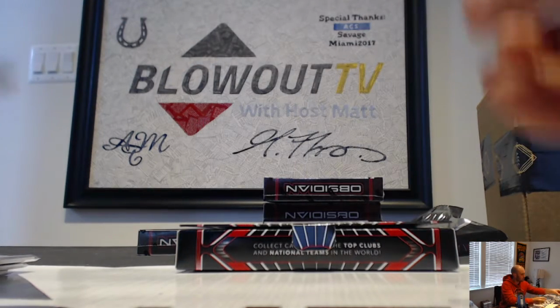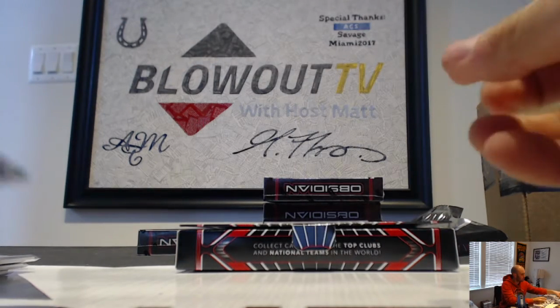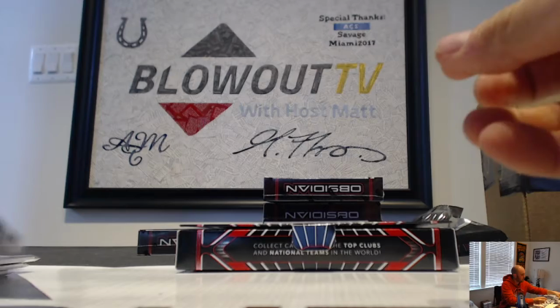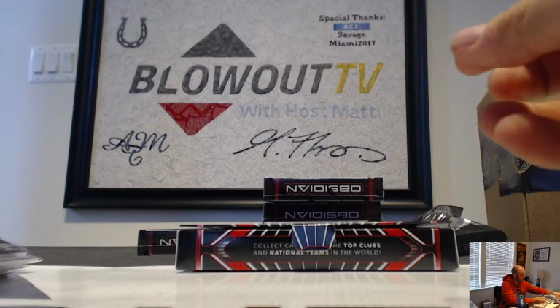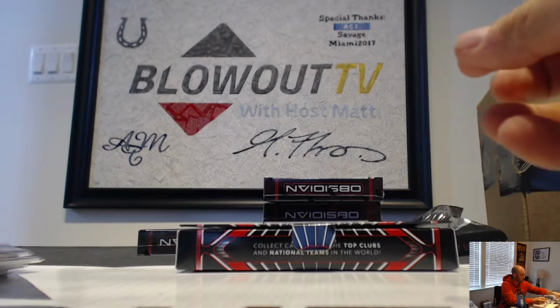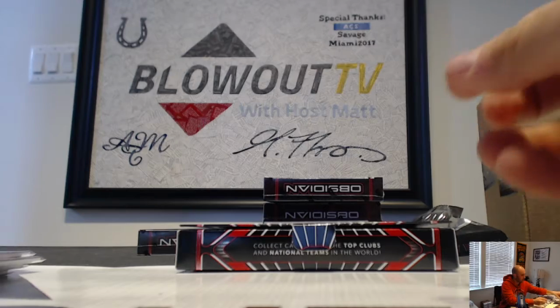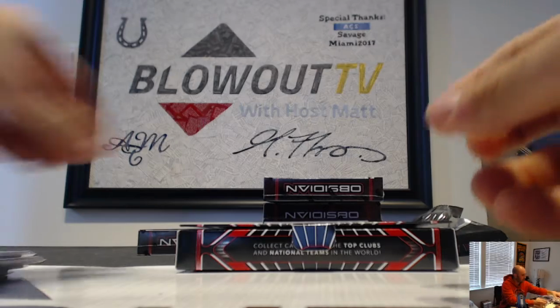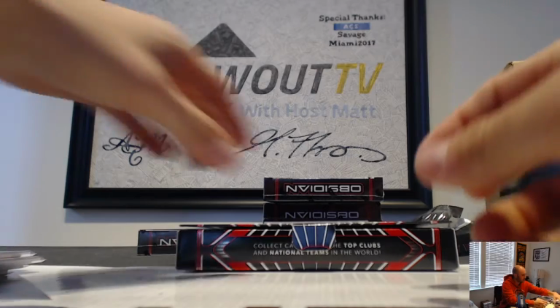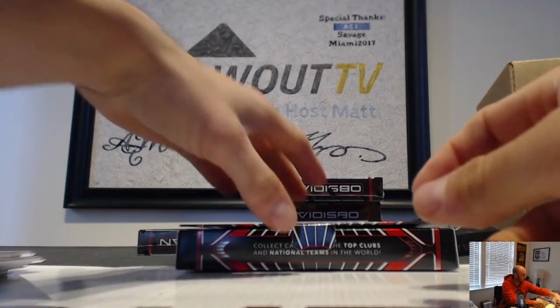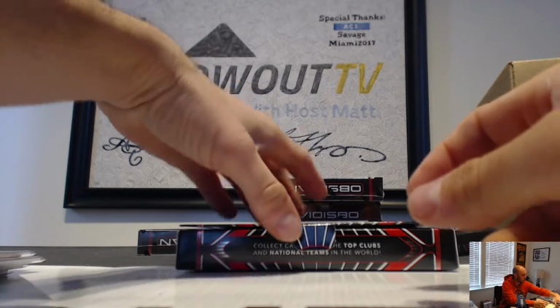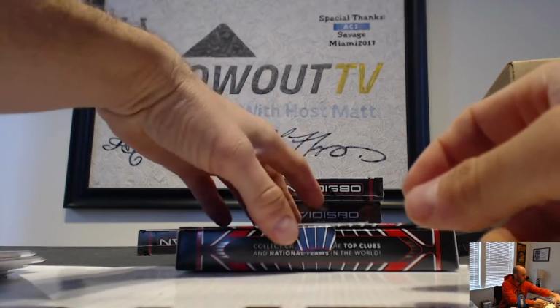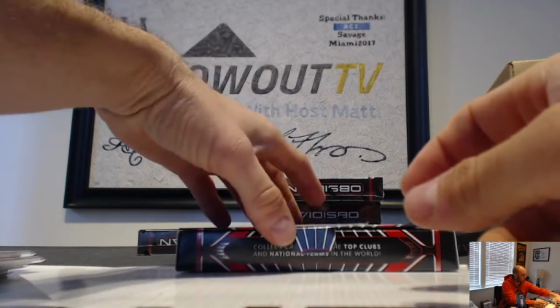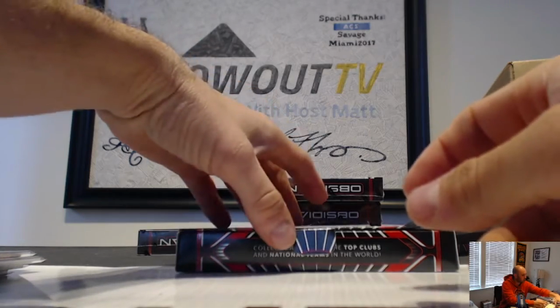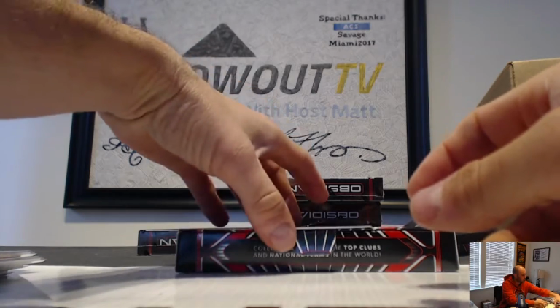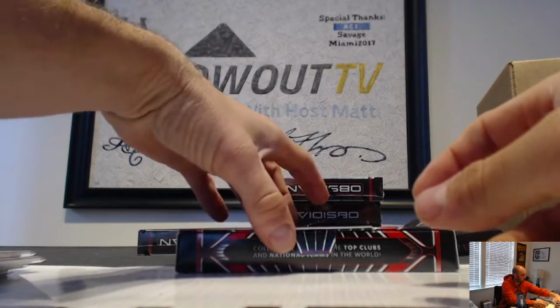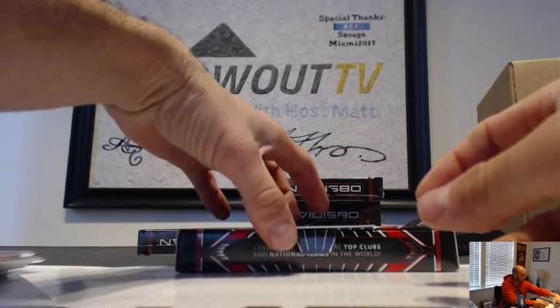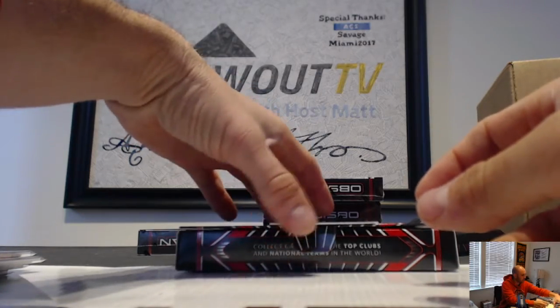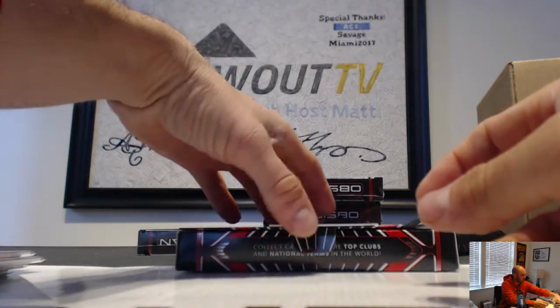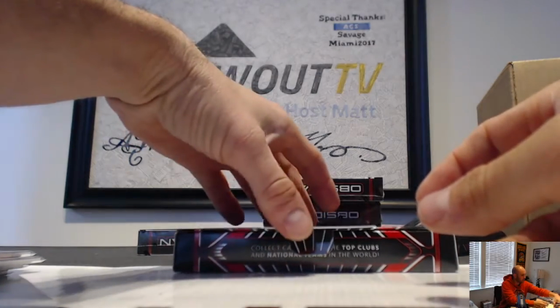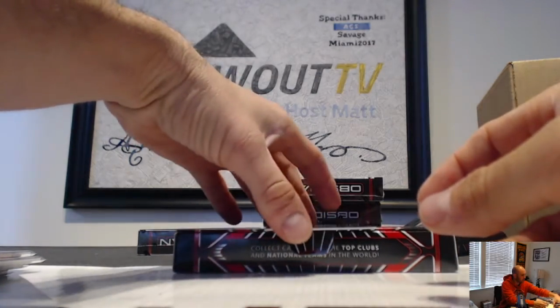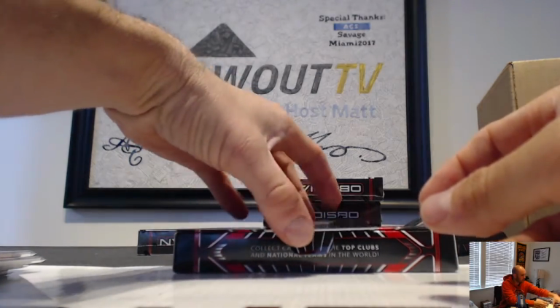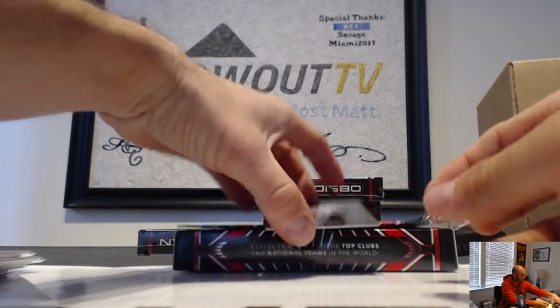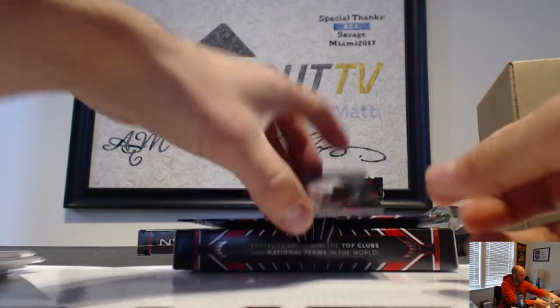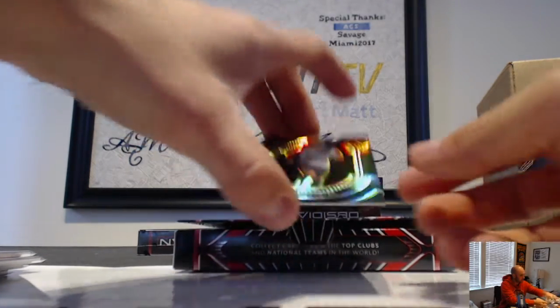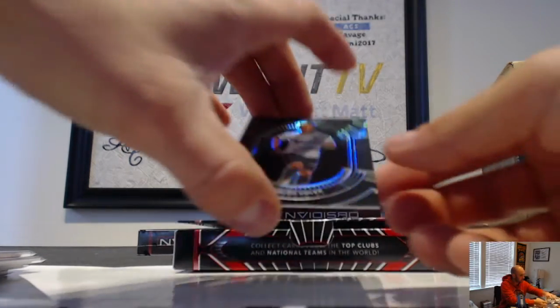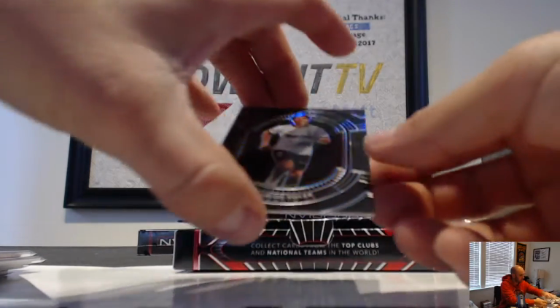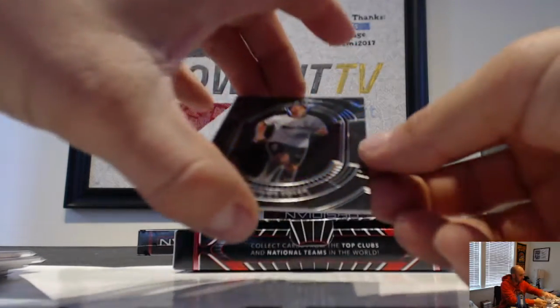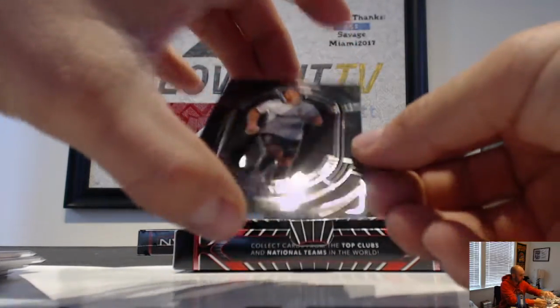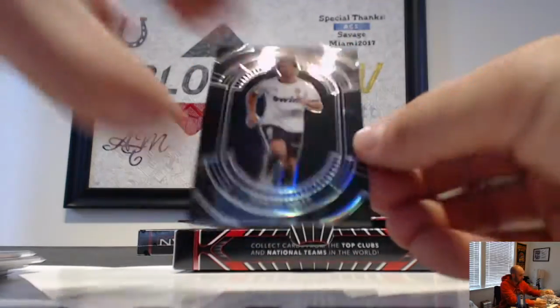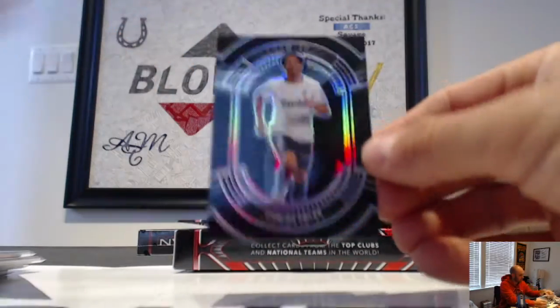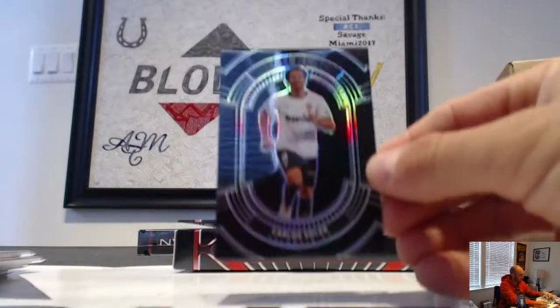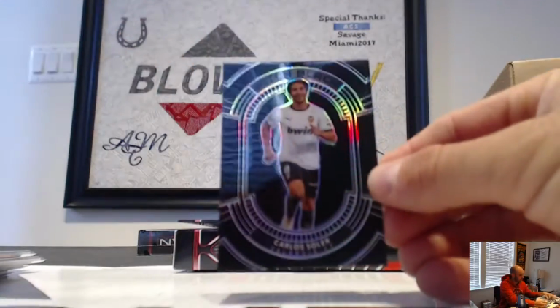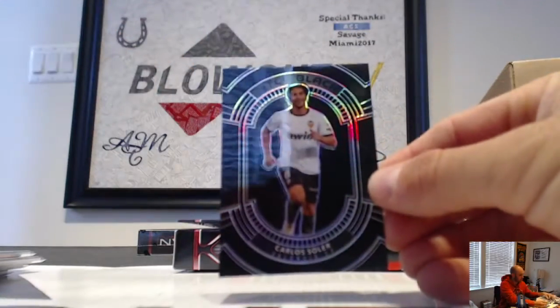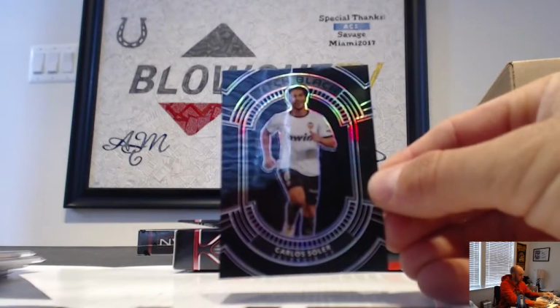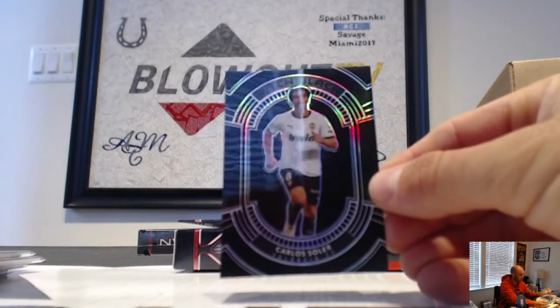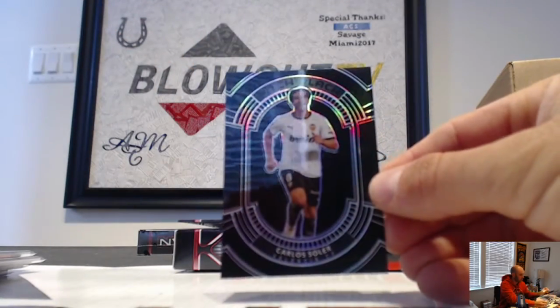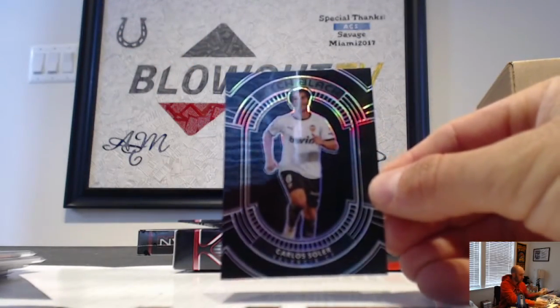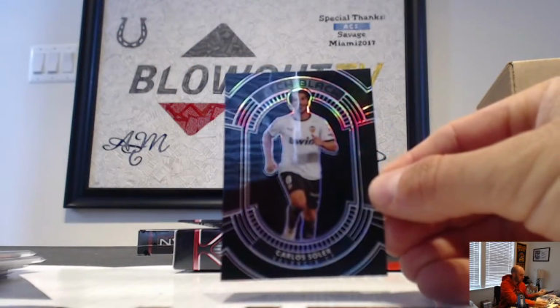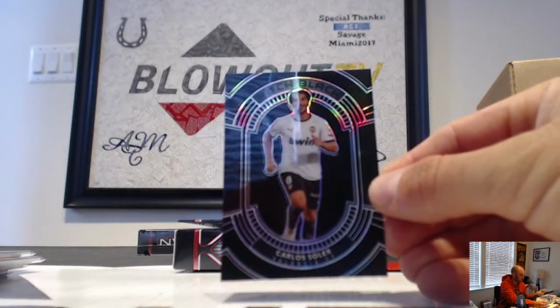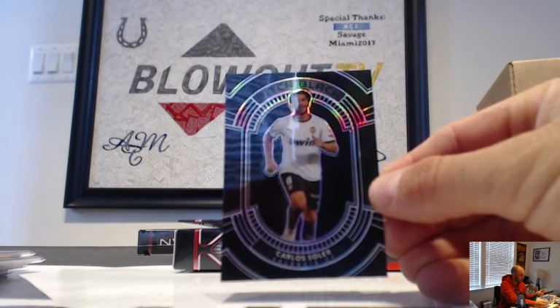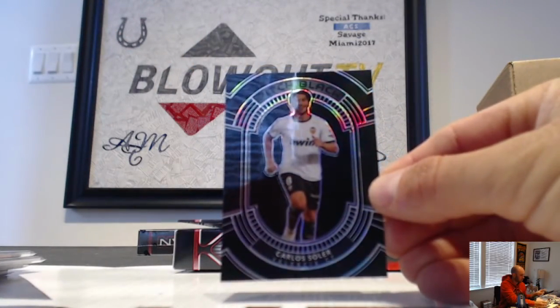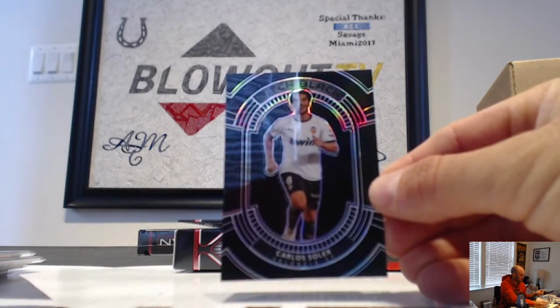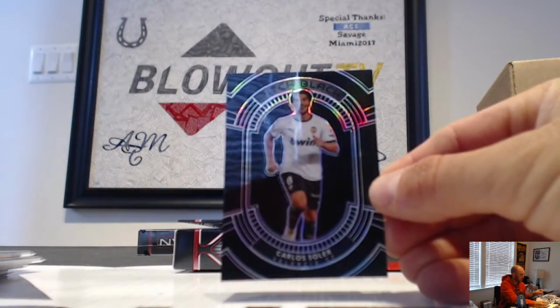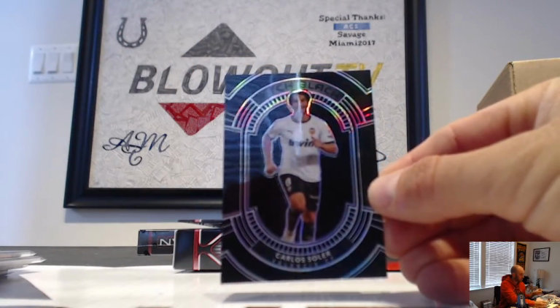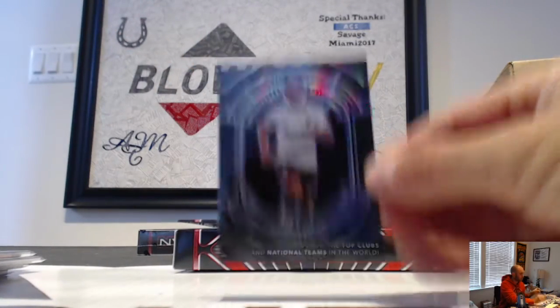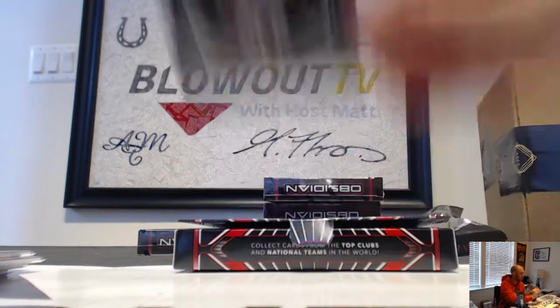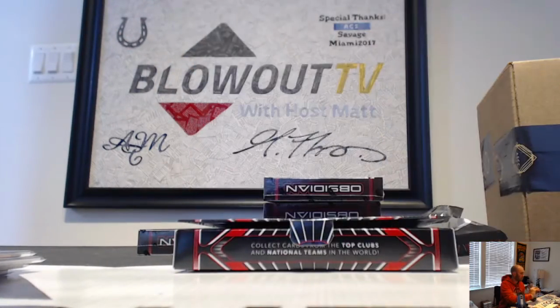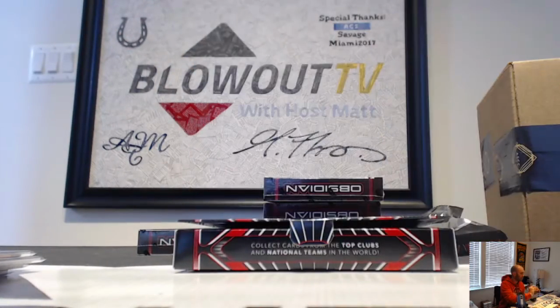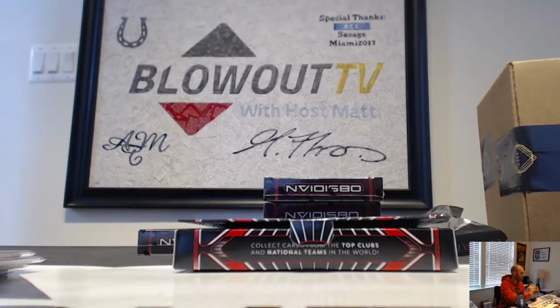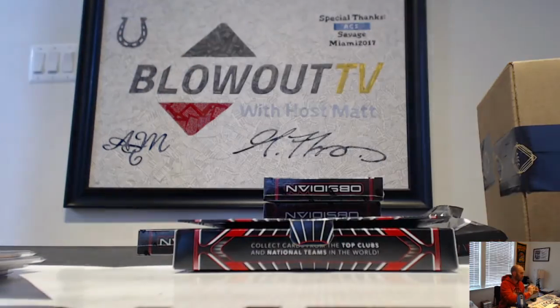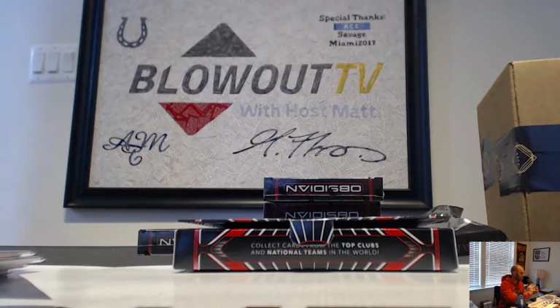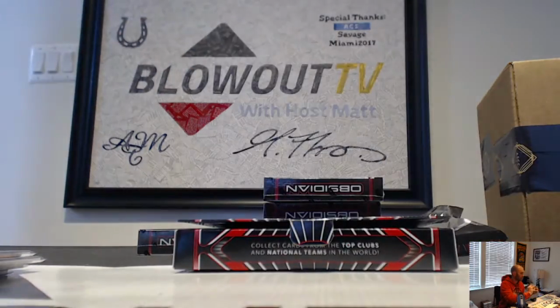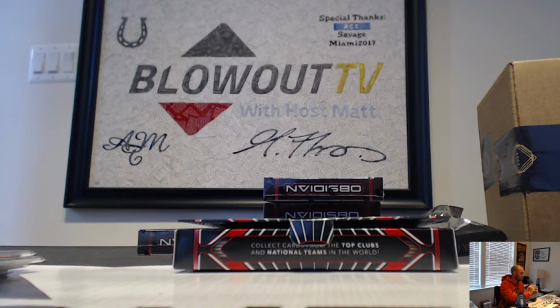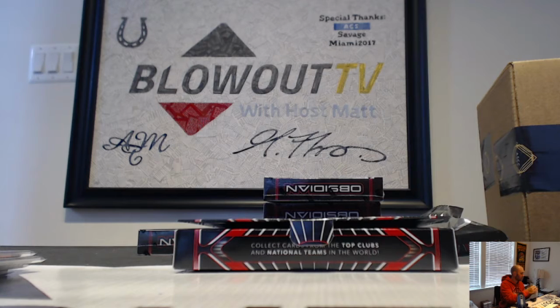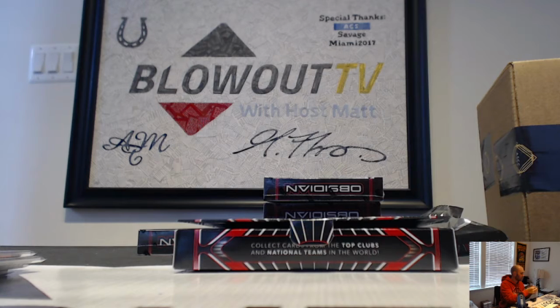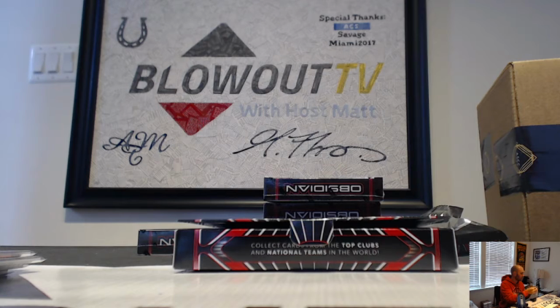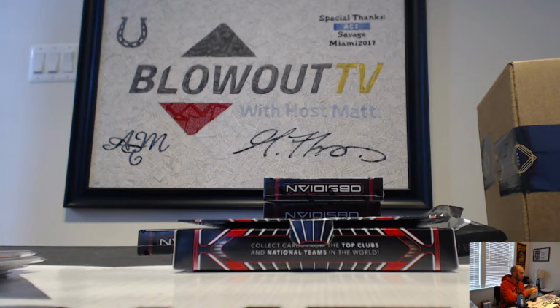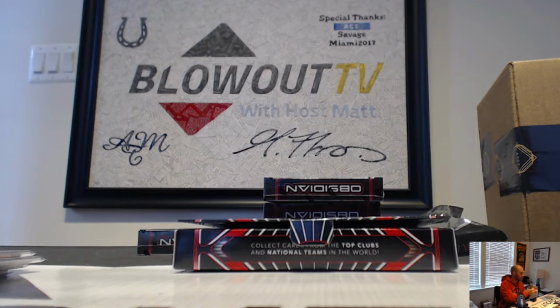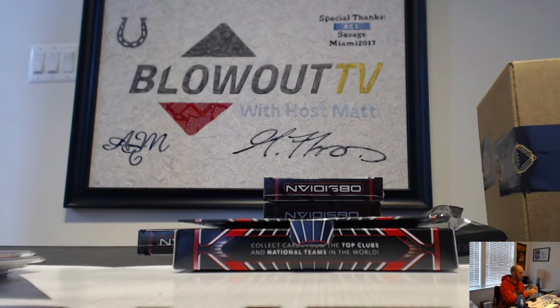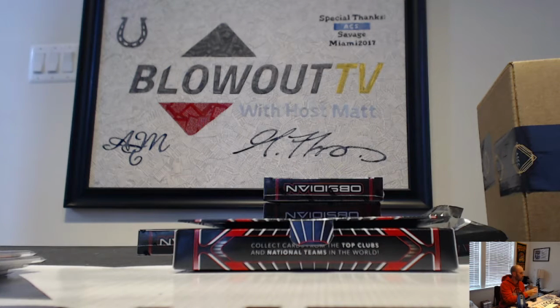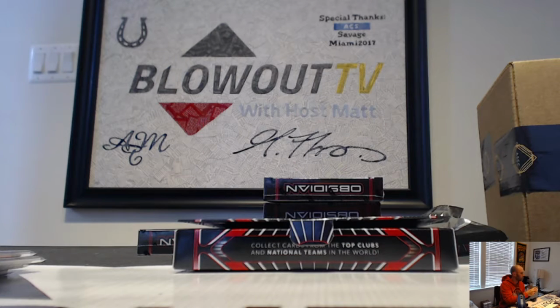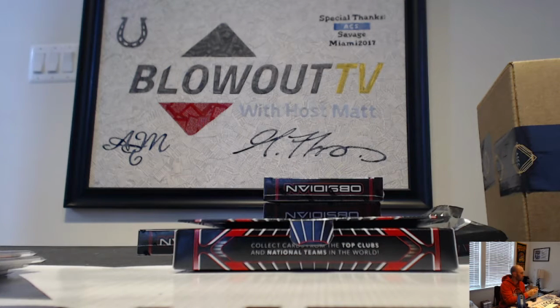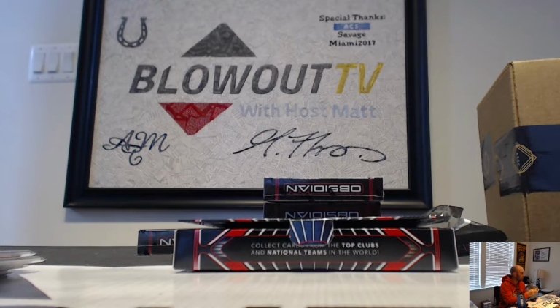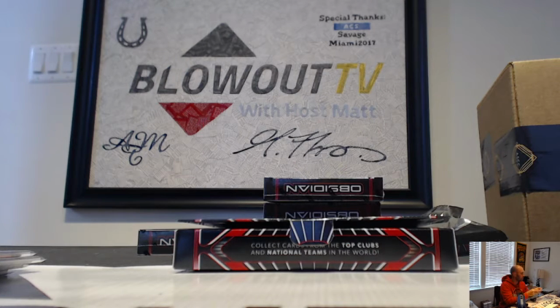And Carlos Soler Valencia Pitch Black, that is number 2/99.